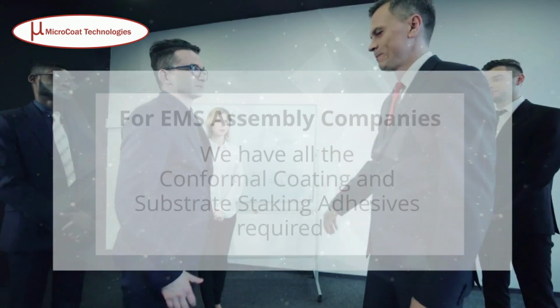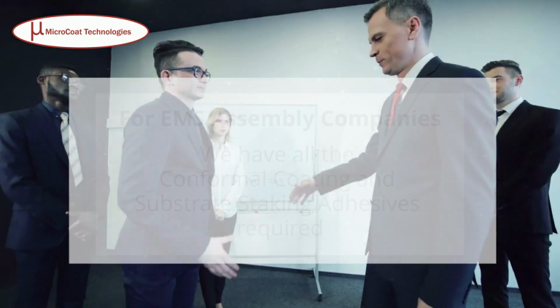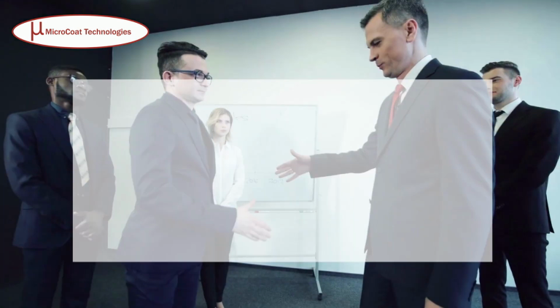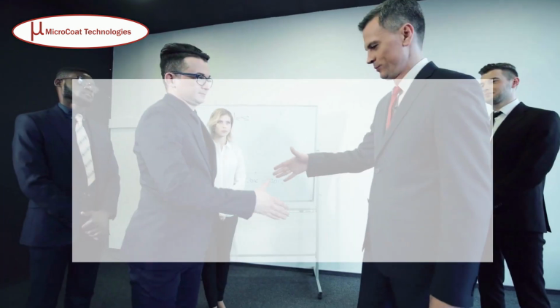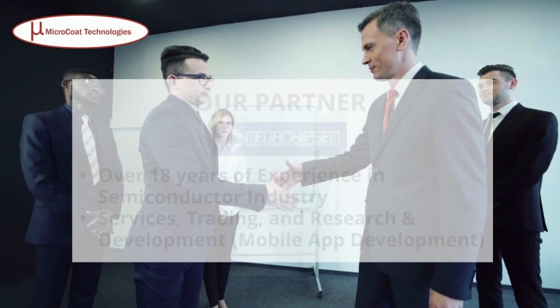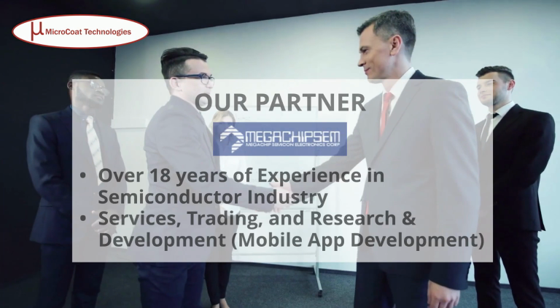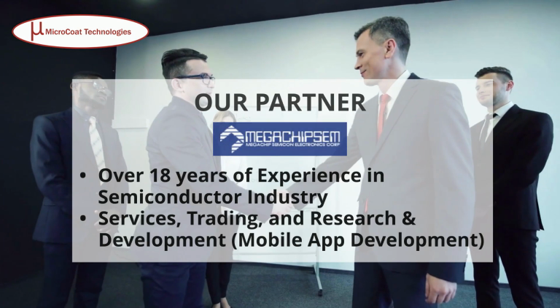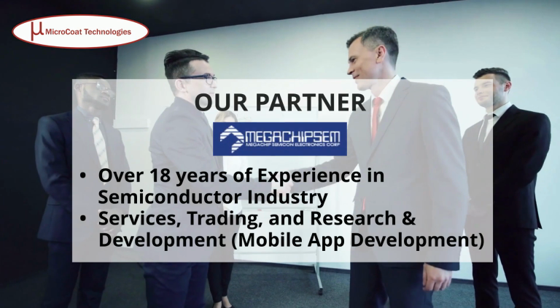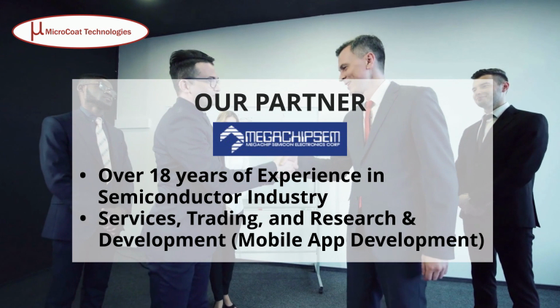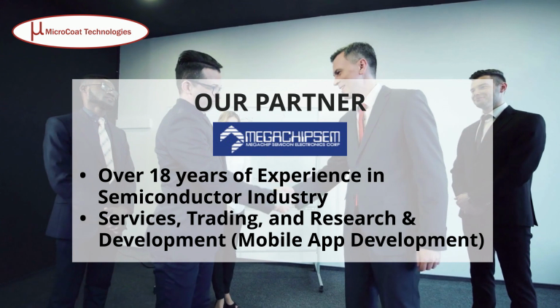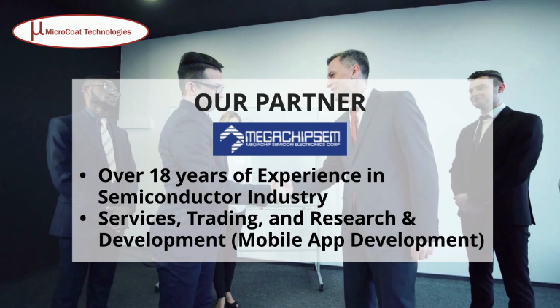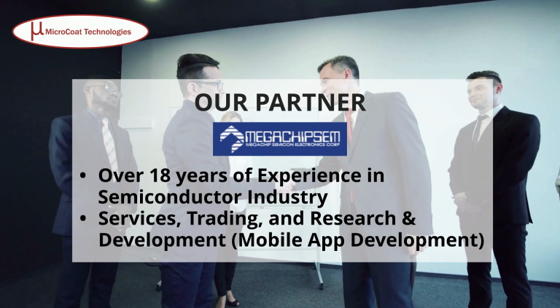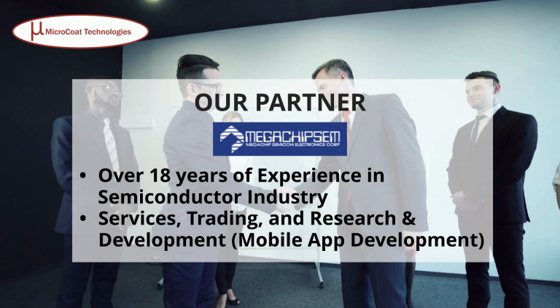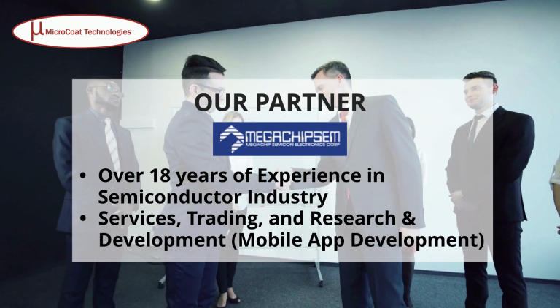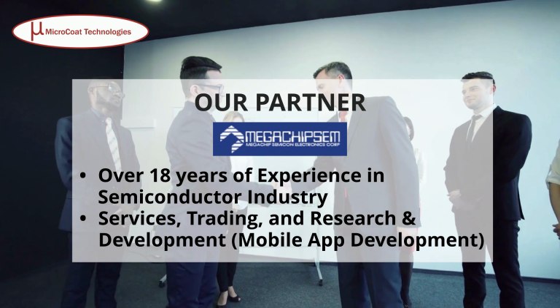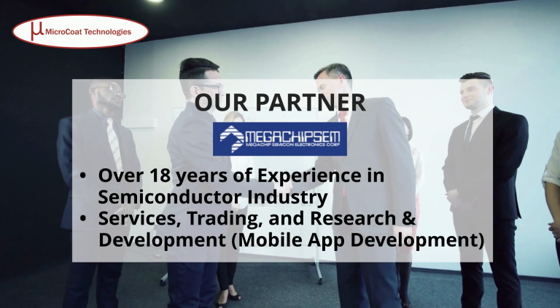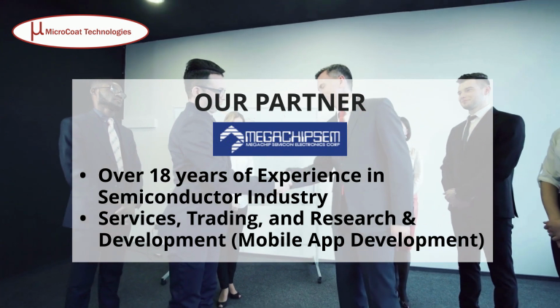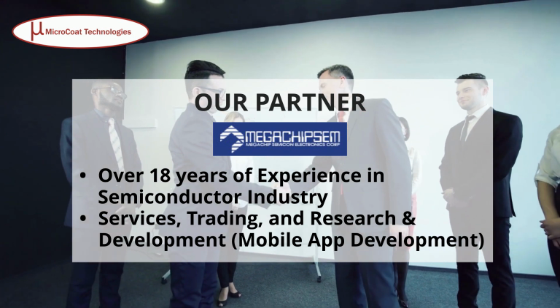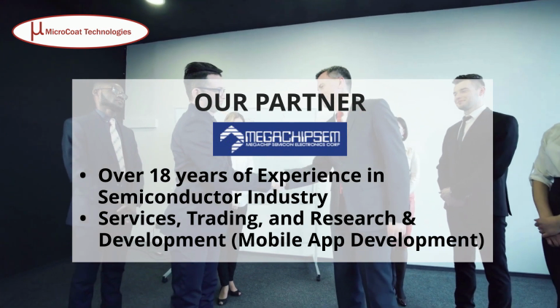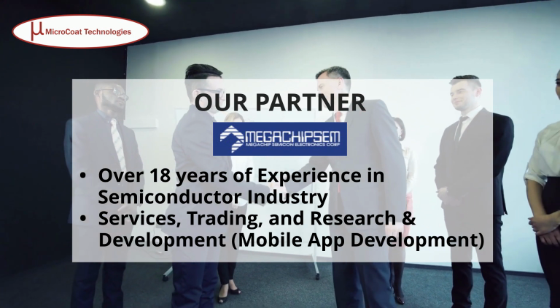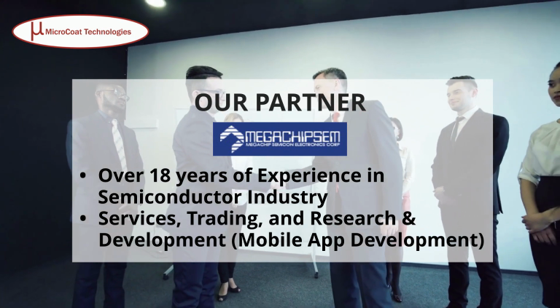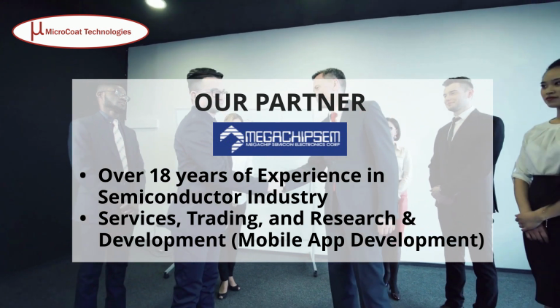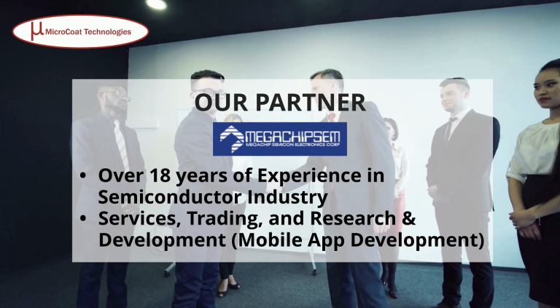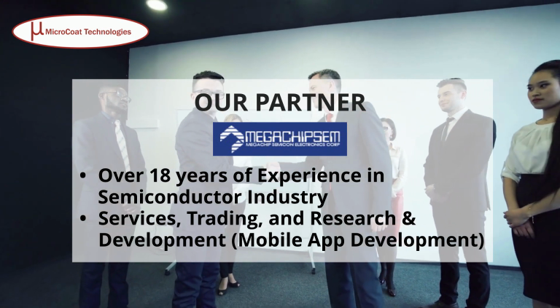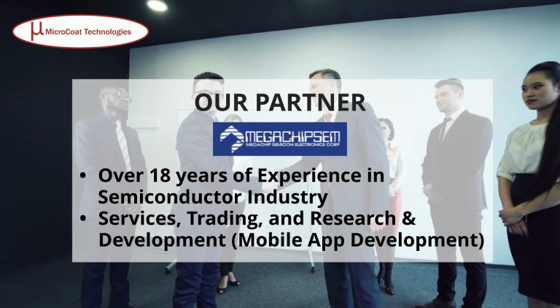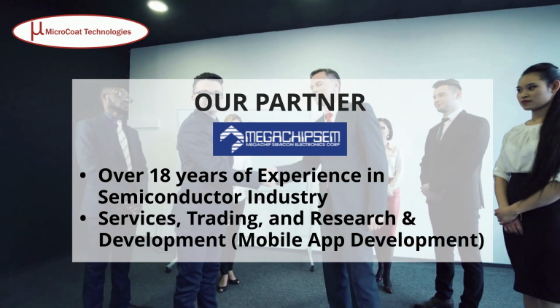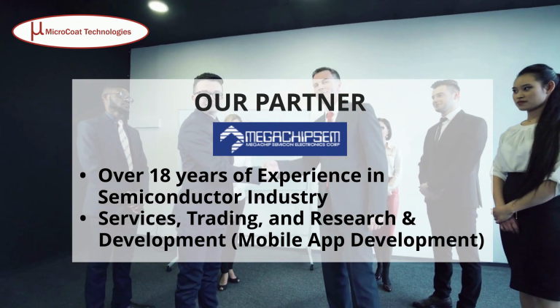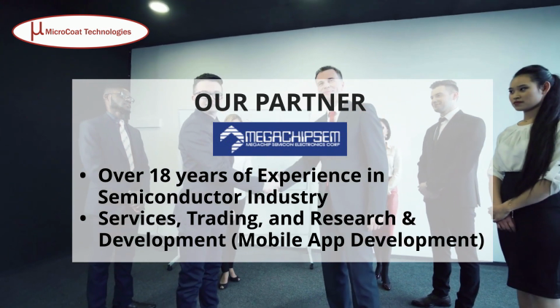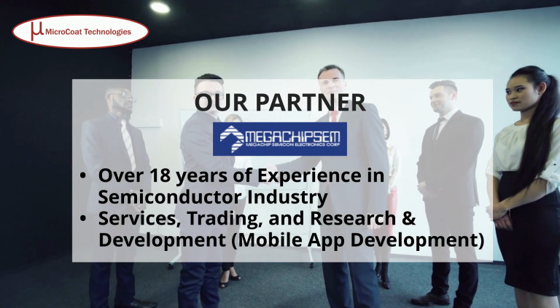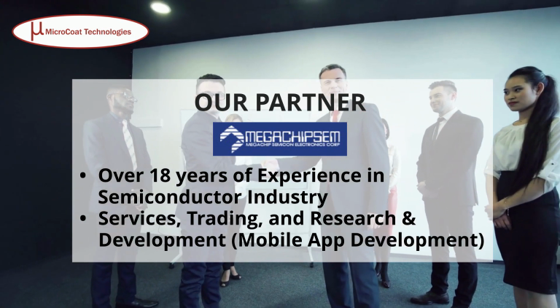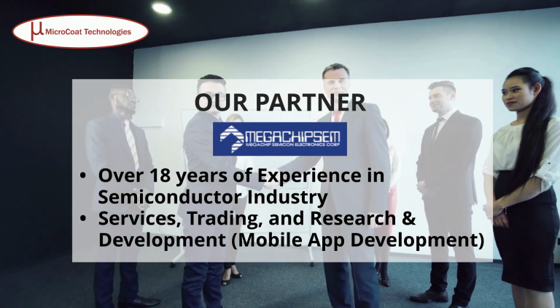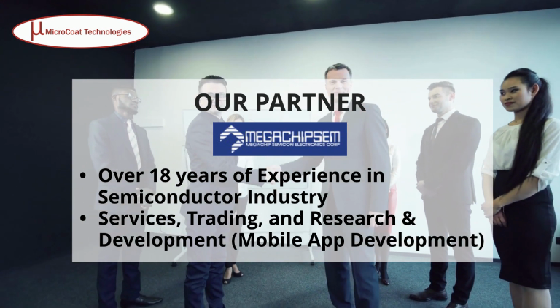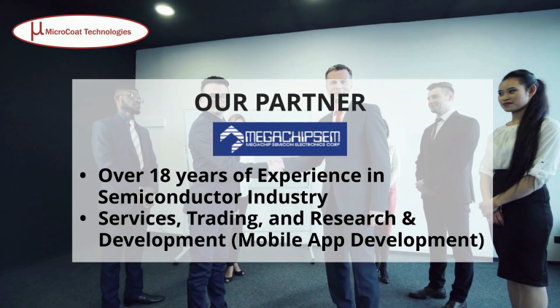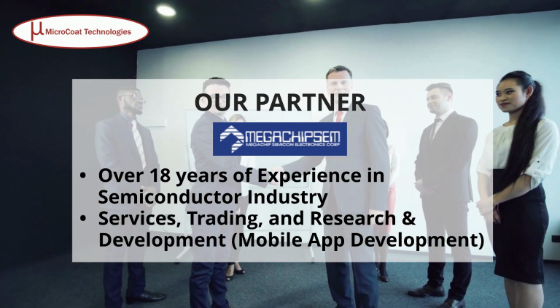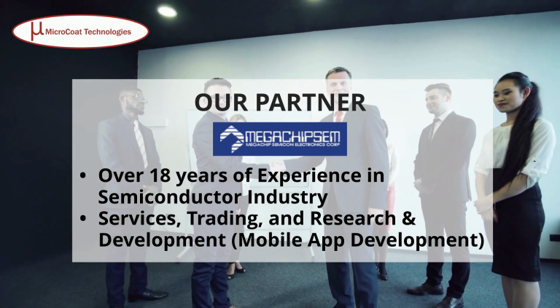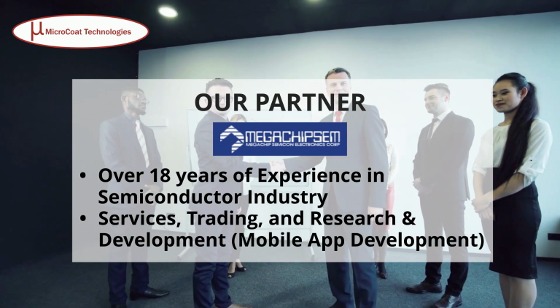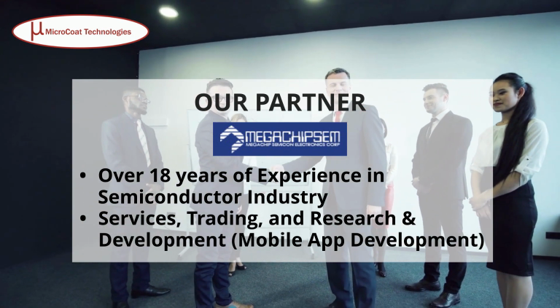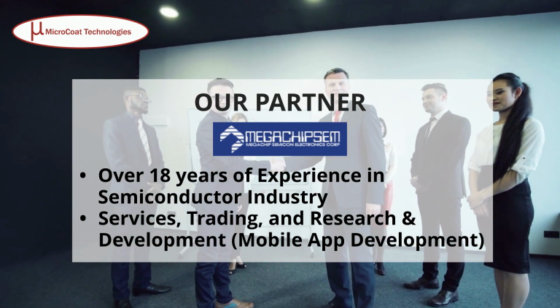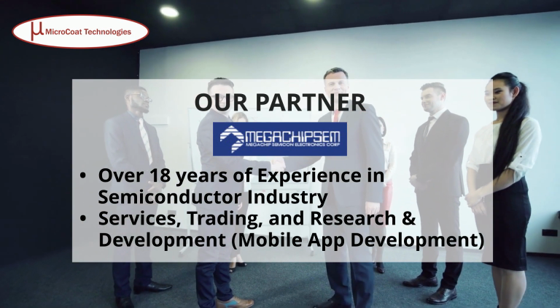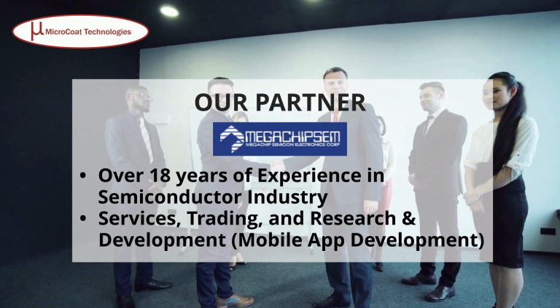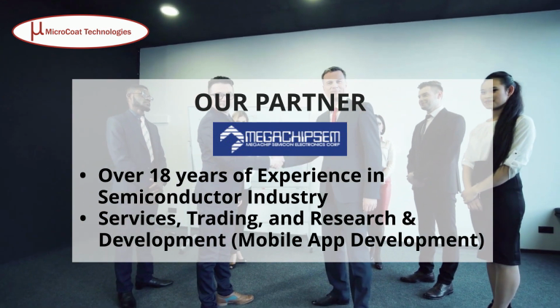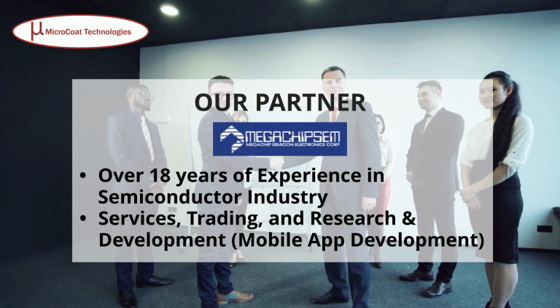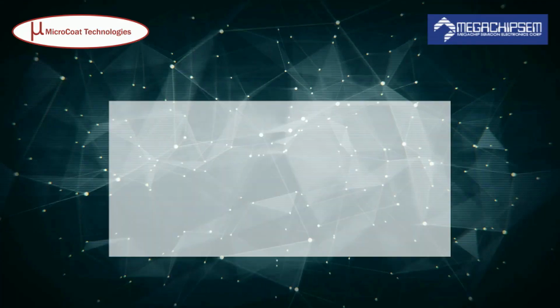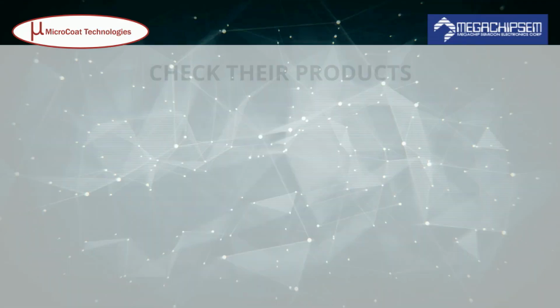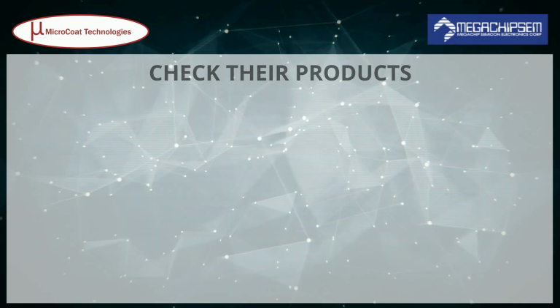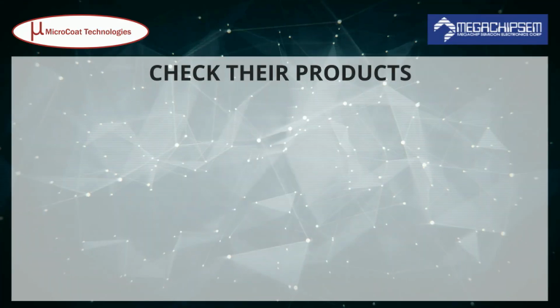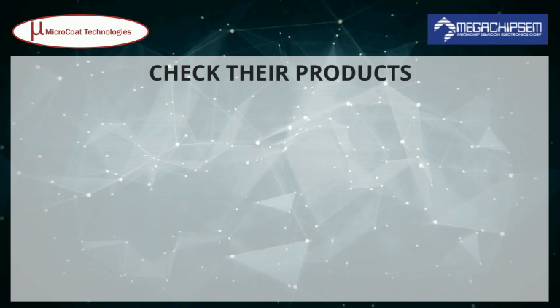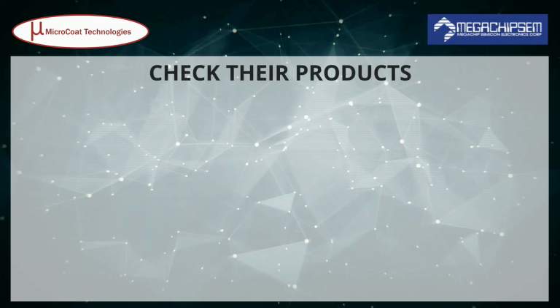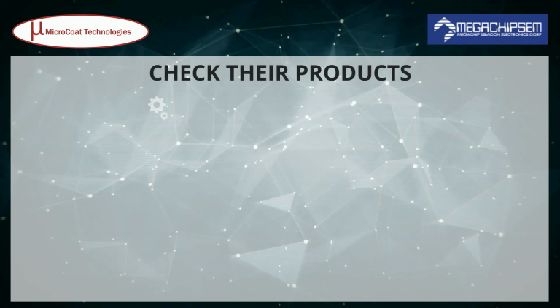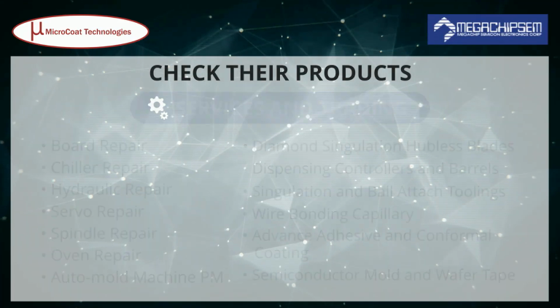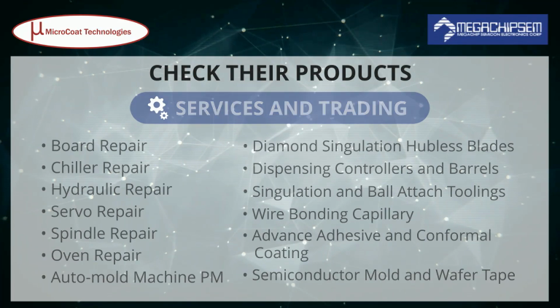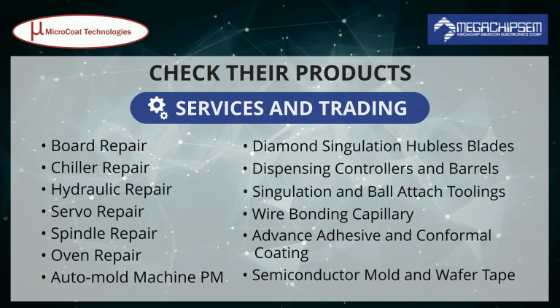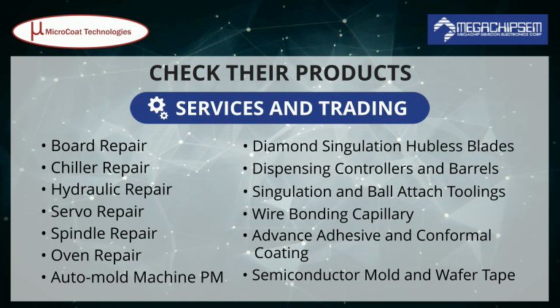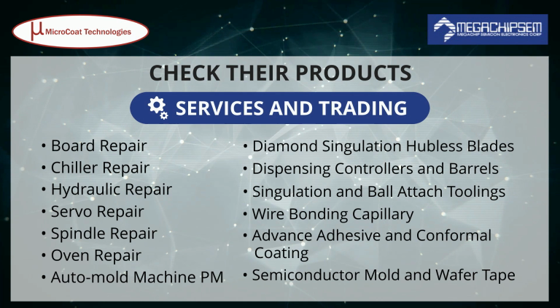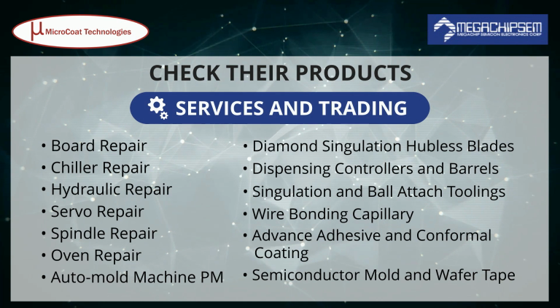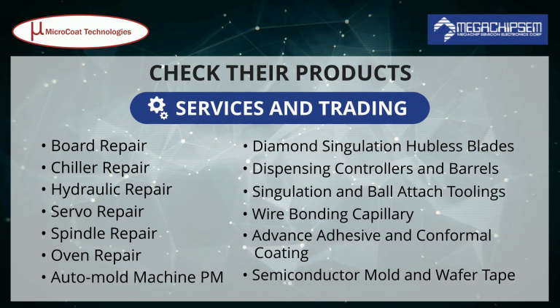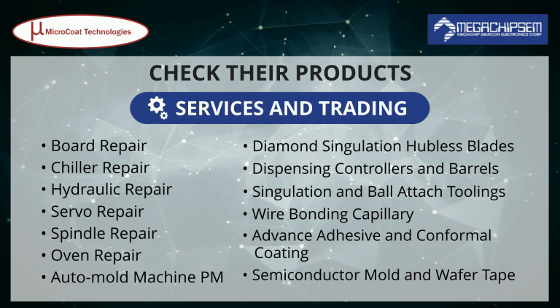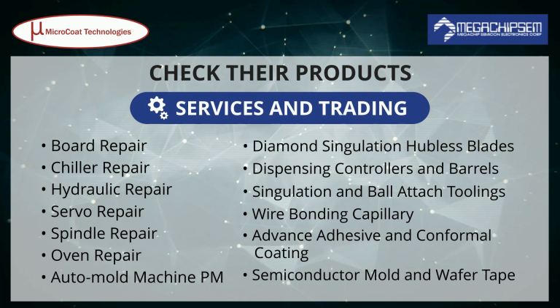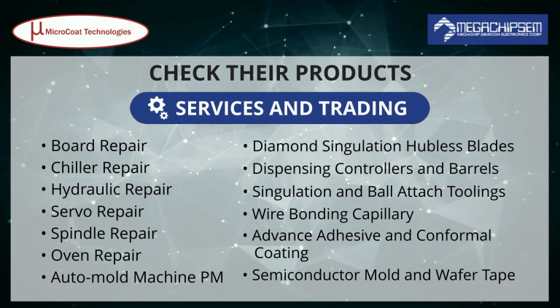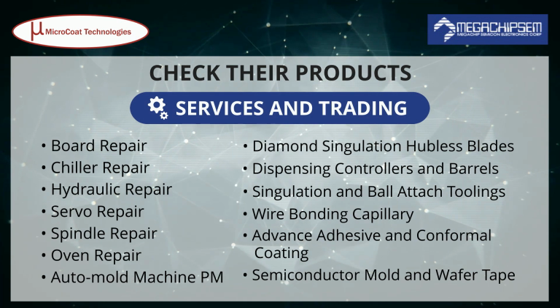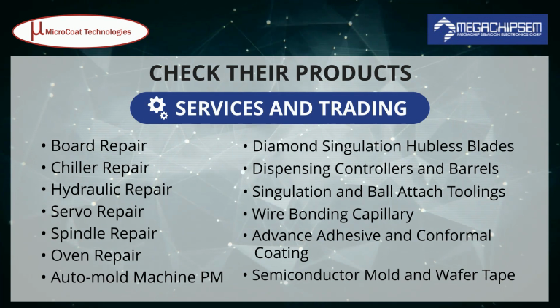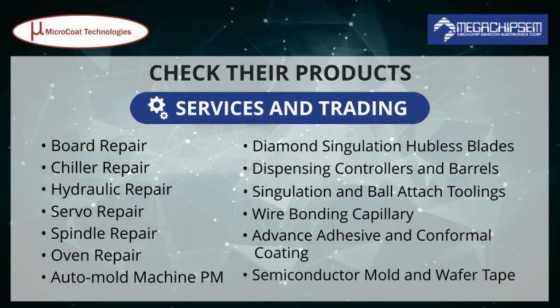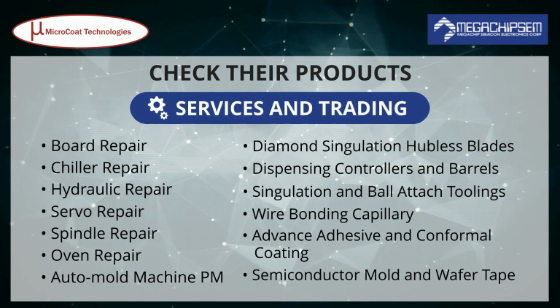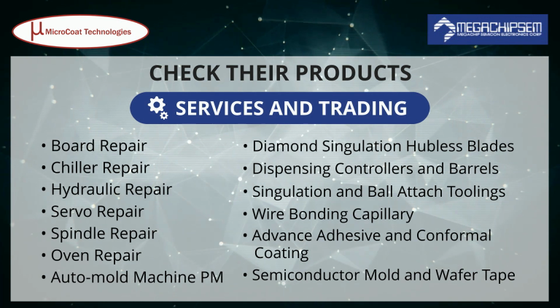Our partner, Megachips M, has over 18 years of experience. Check their products, services, and trading.